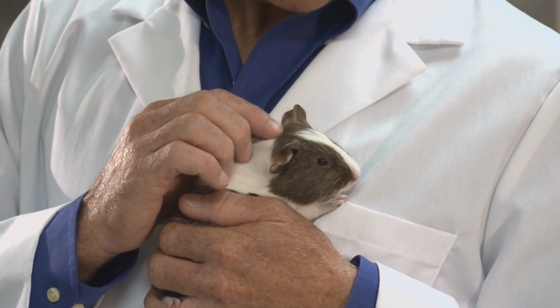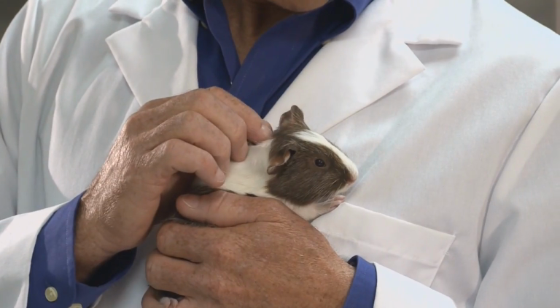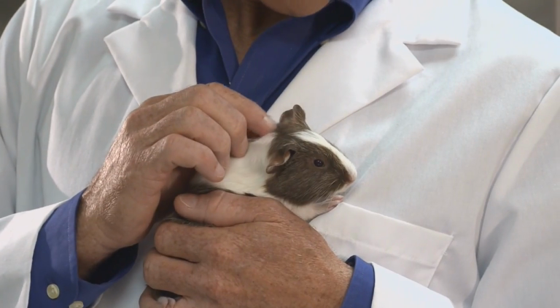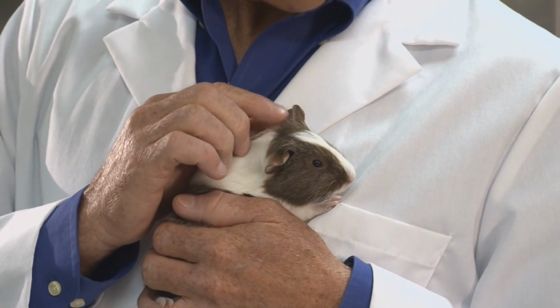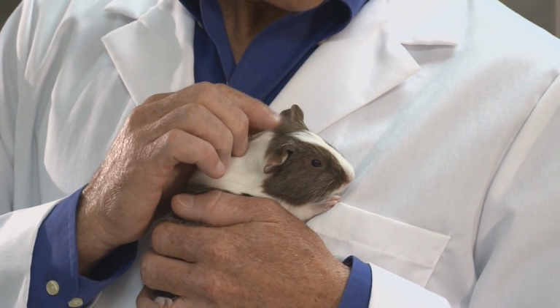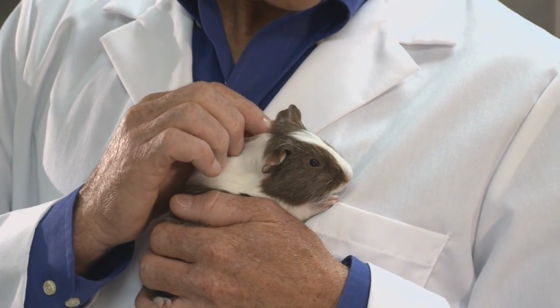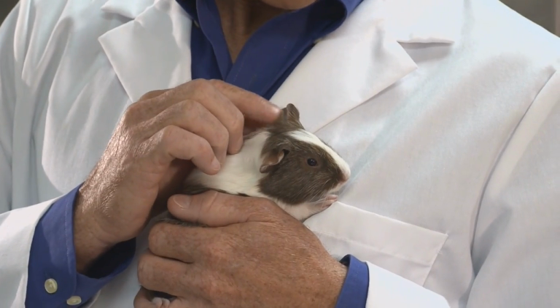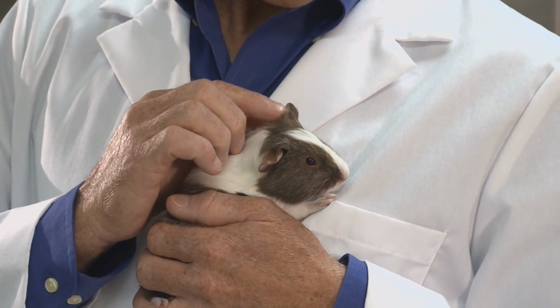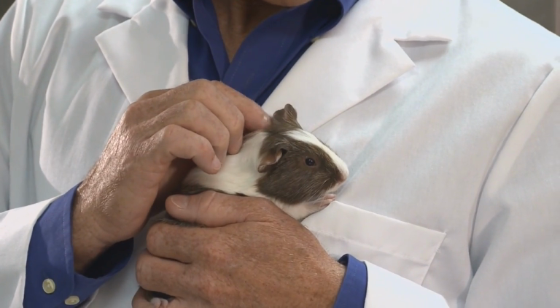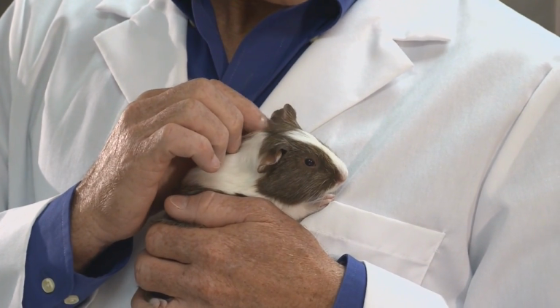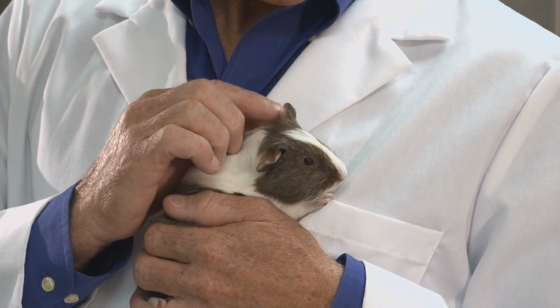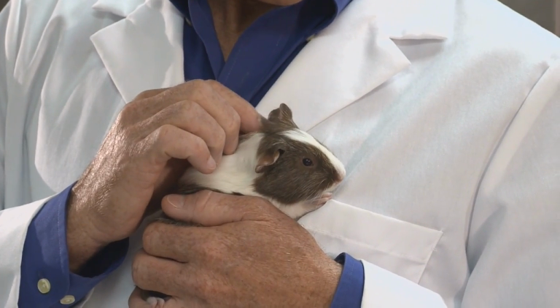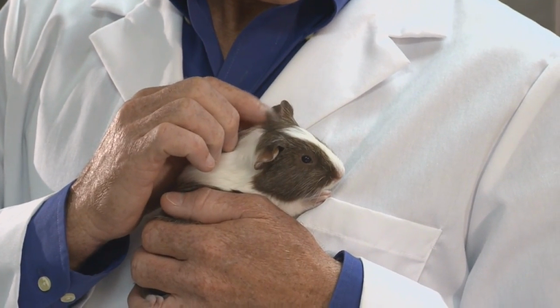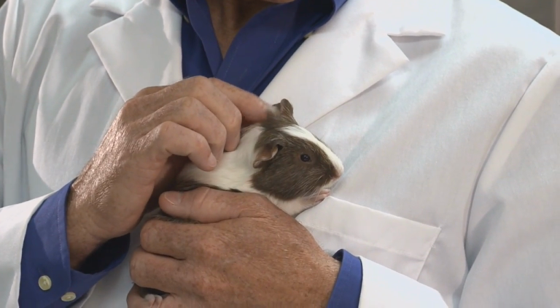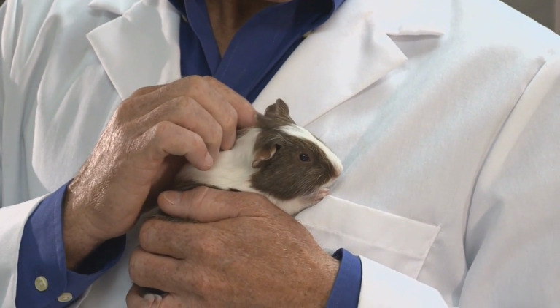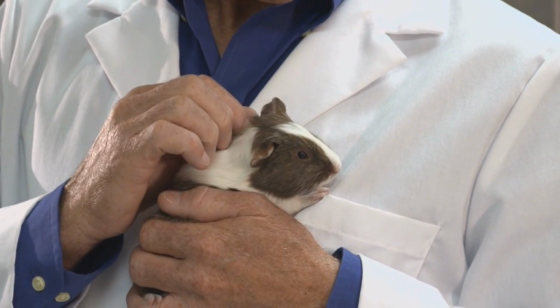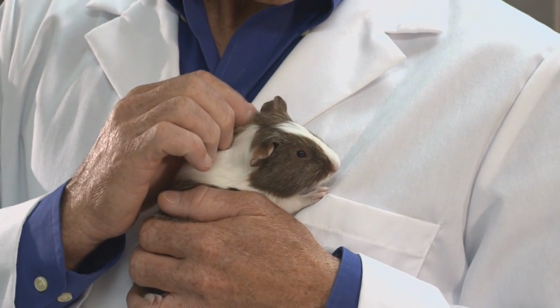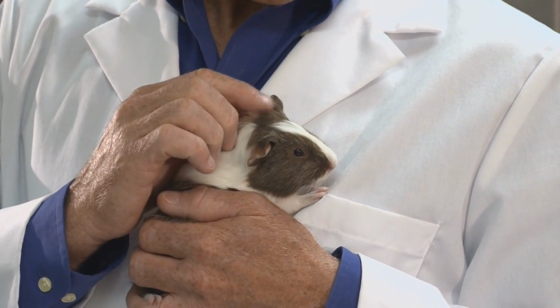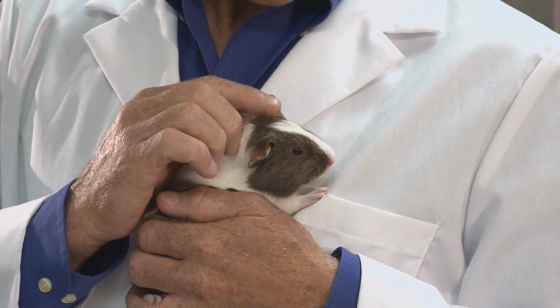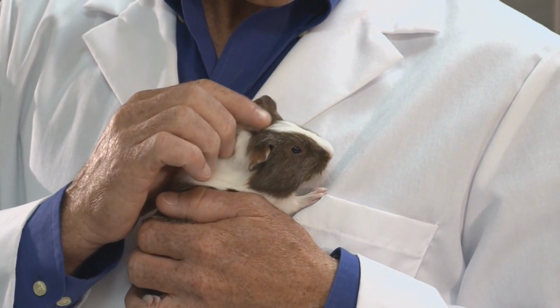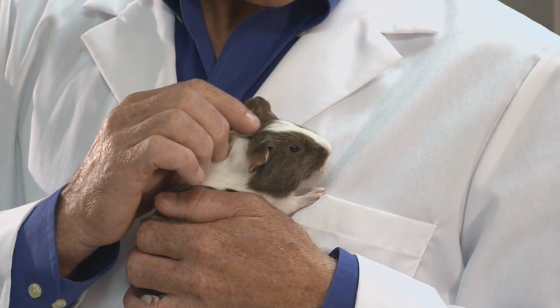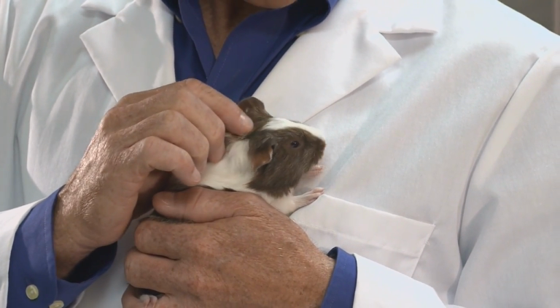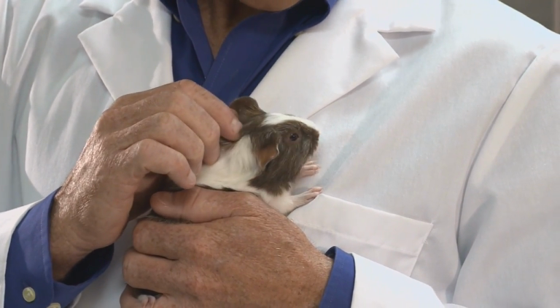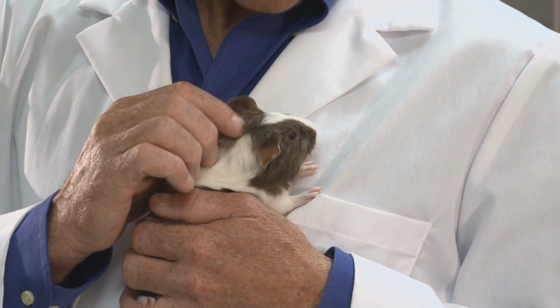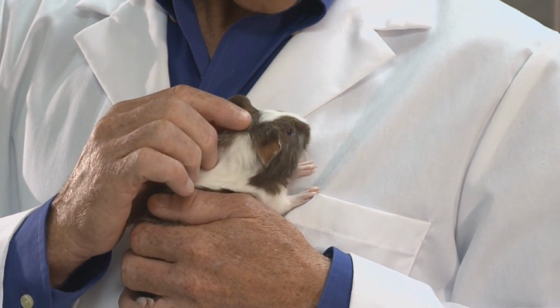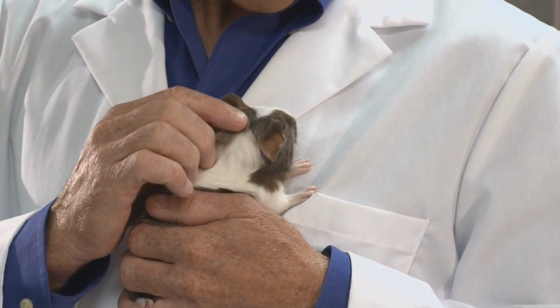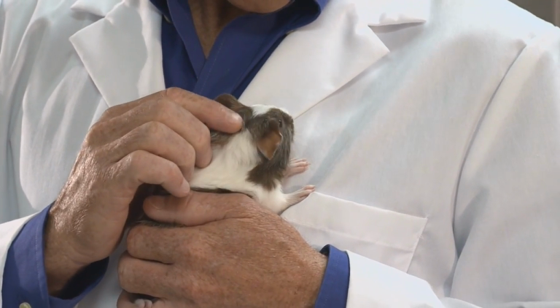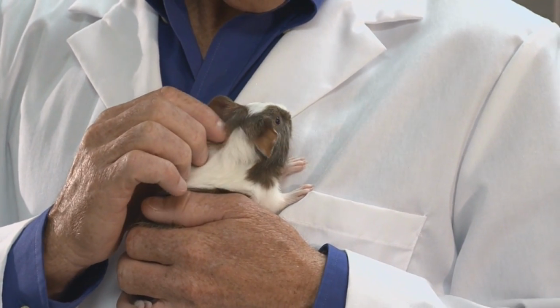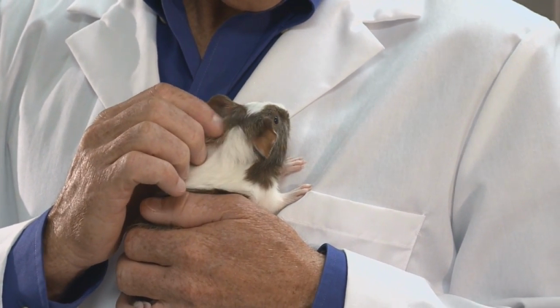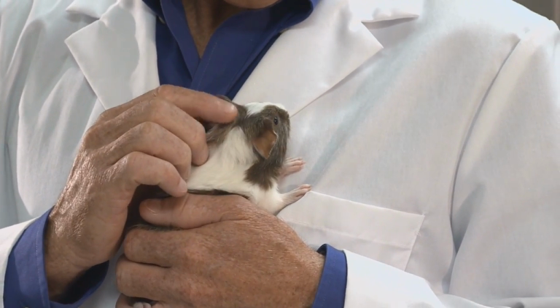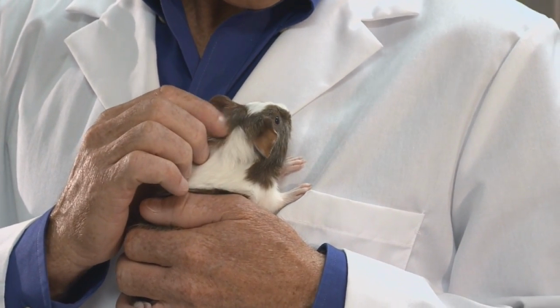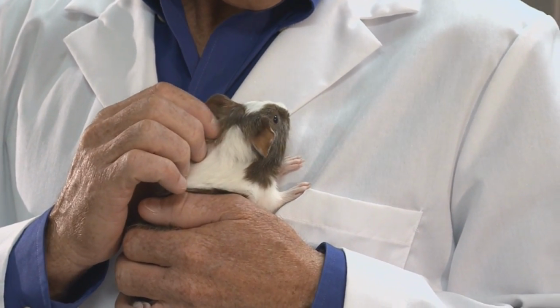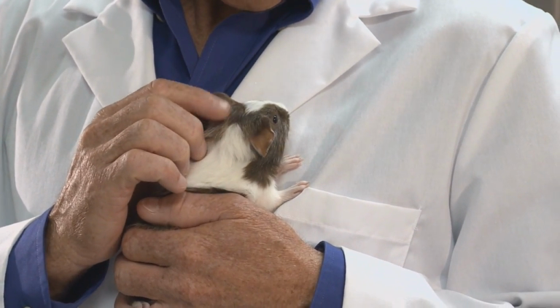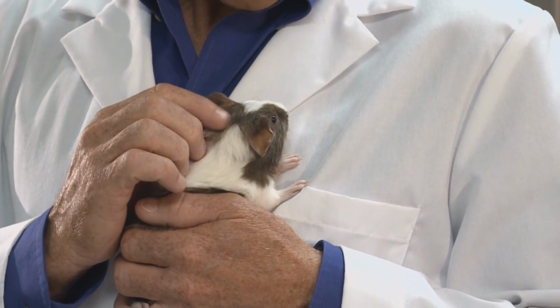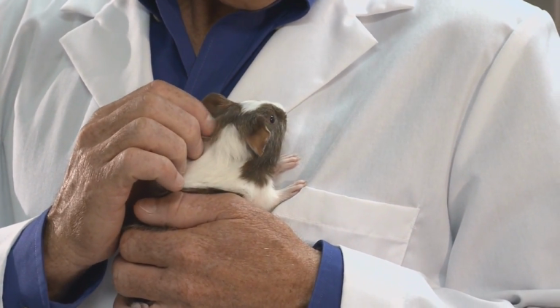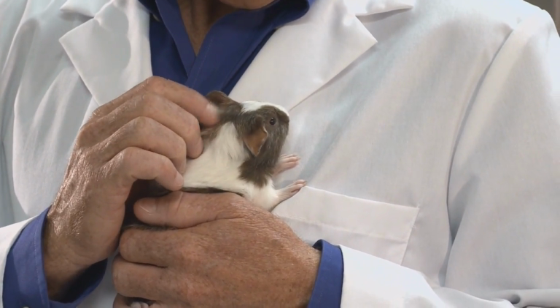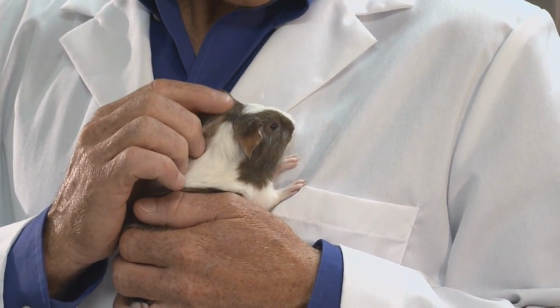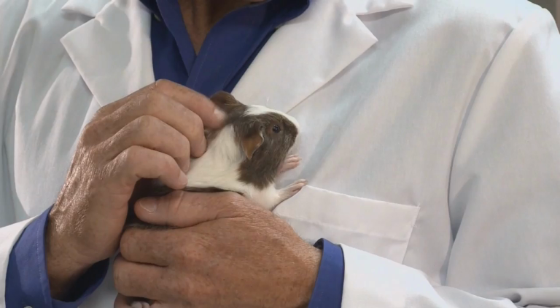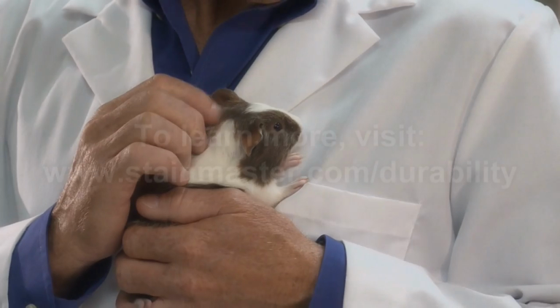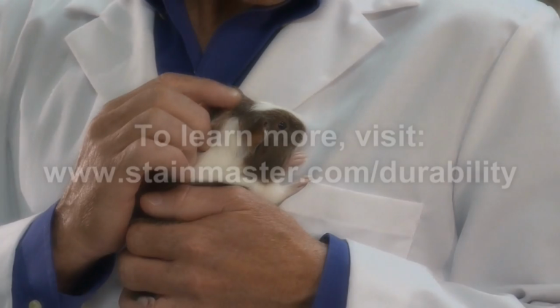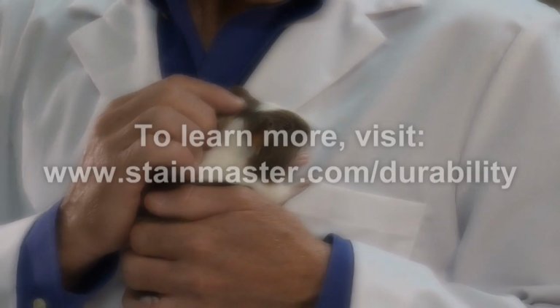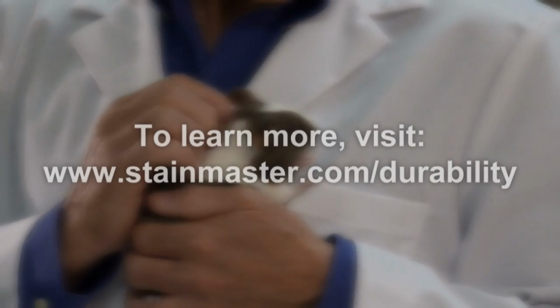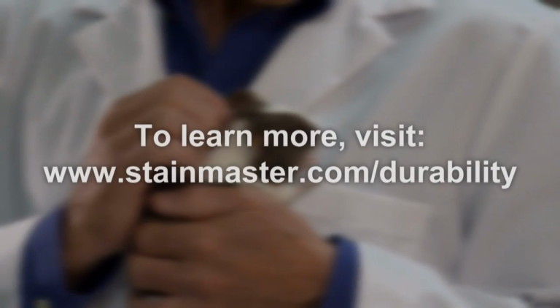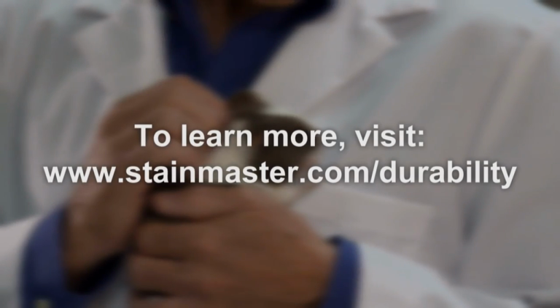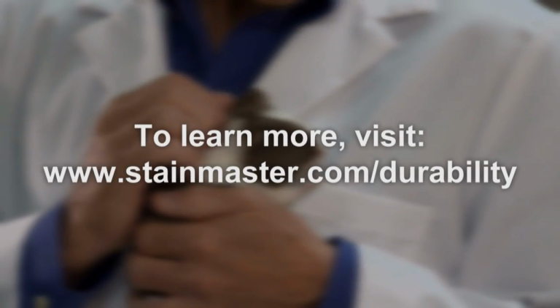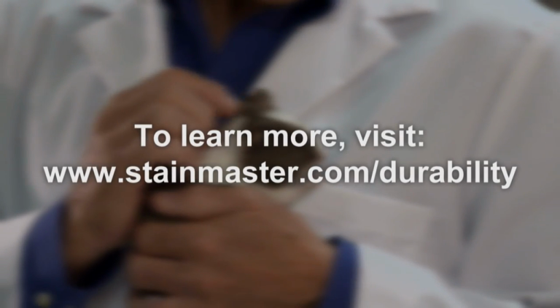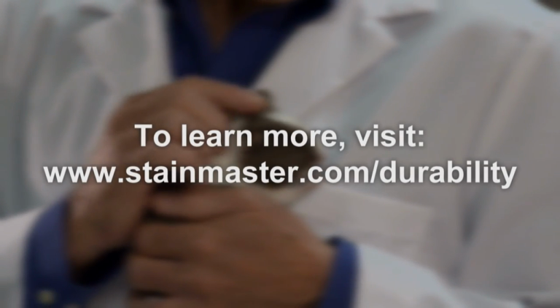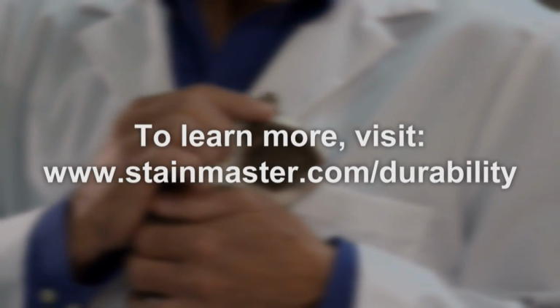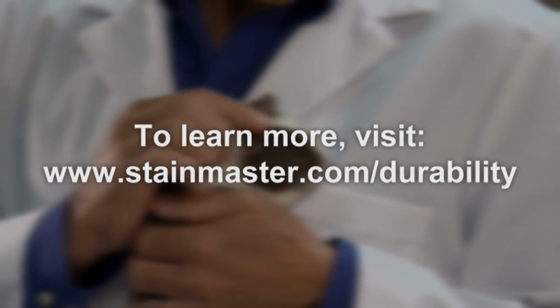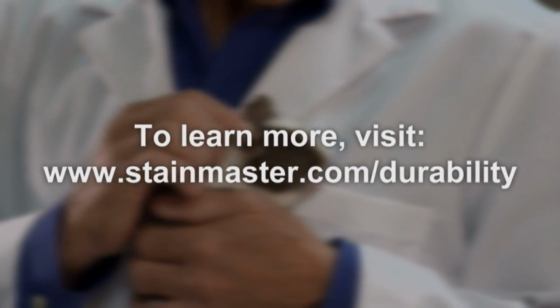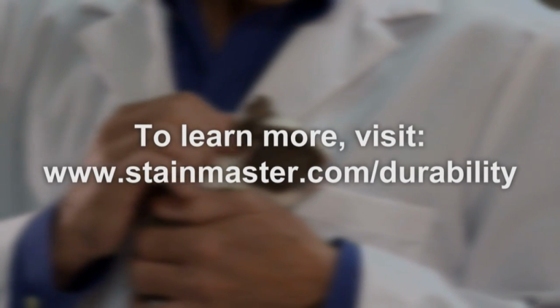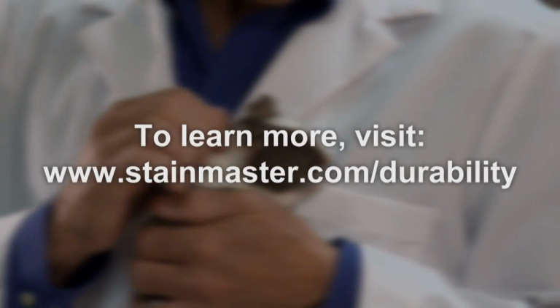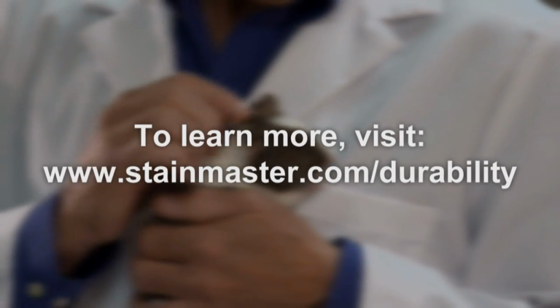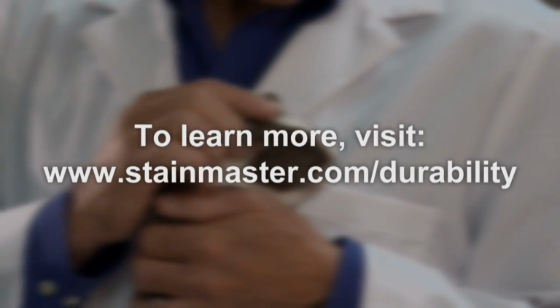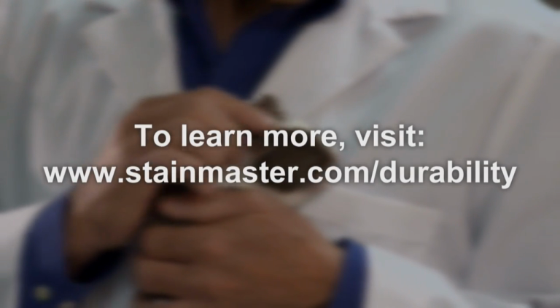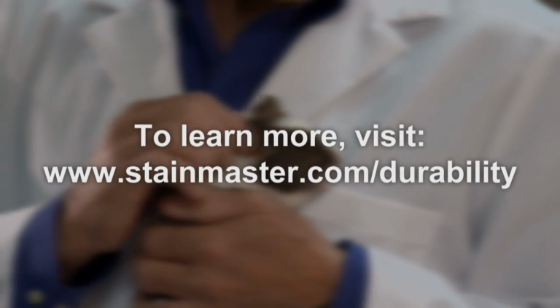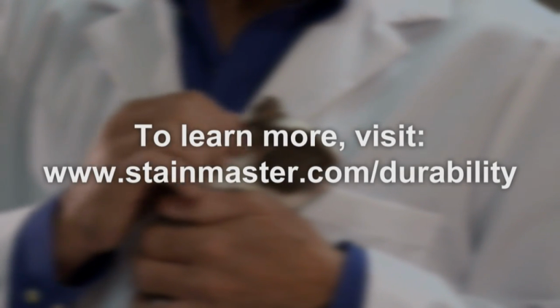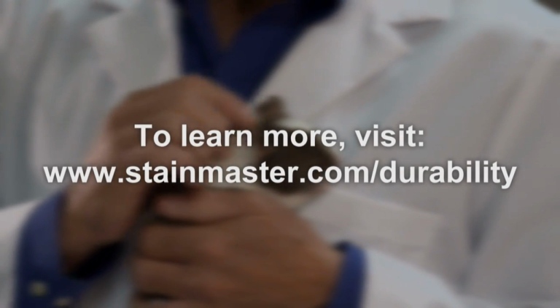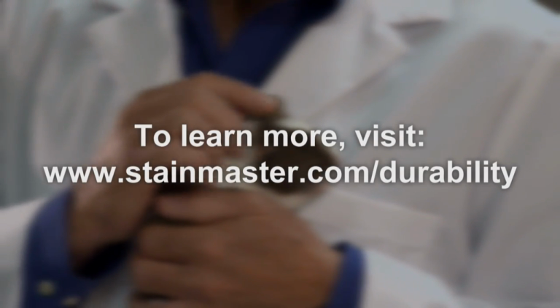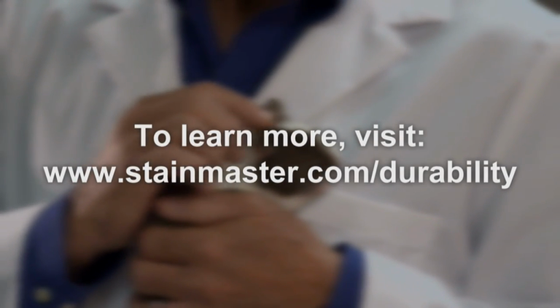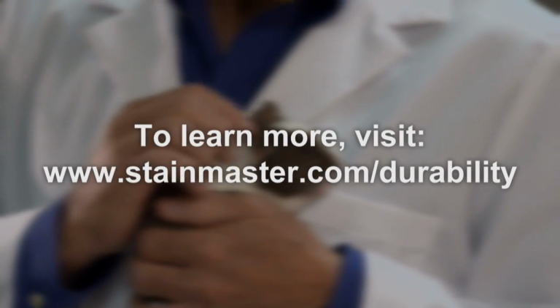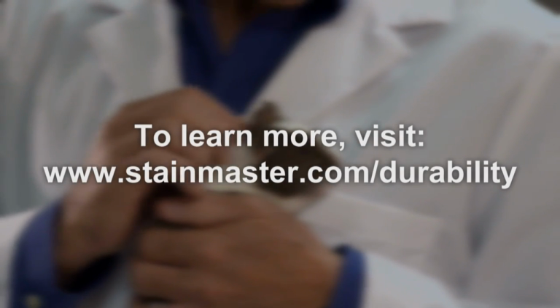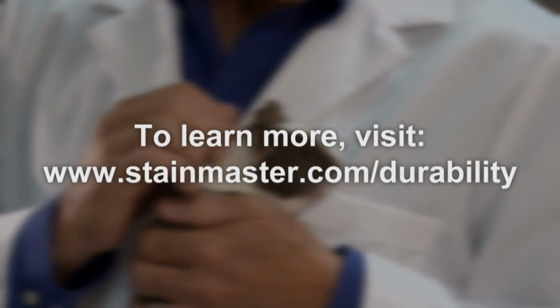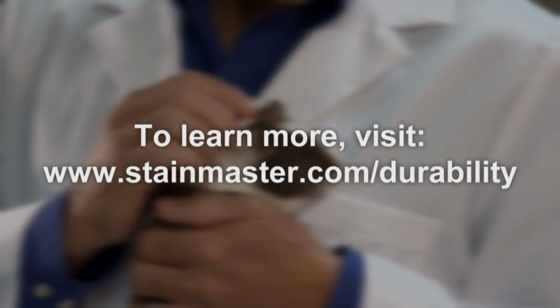Did that Vetterman Drum Tumbler test scare you? Who's a brave boy? Yes, you are.